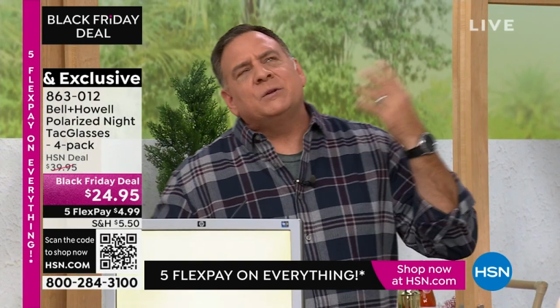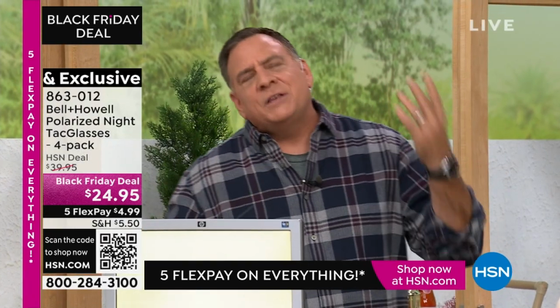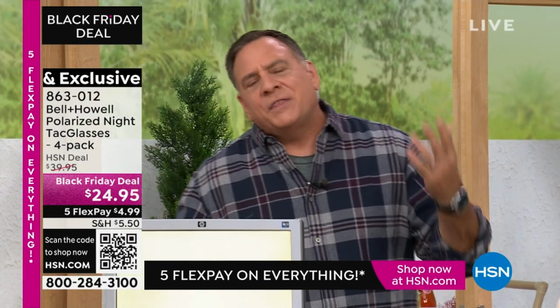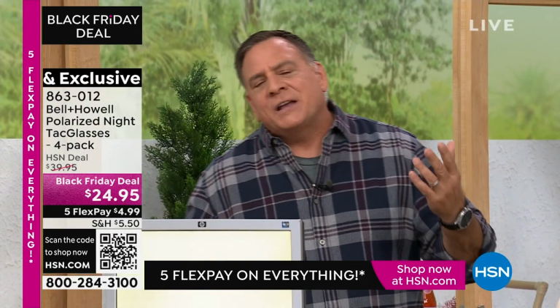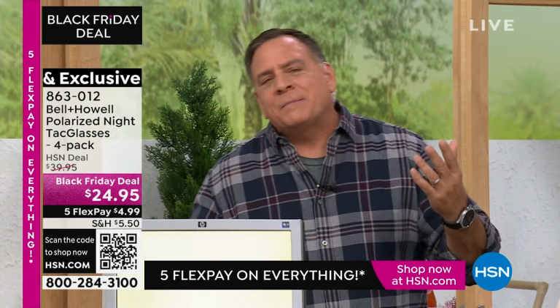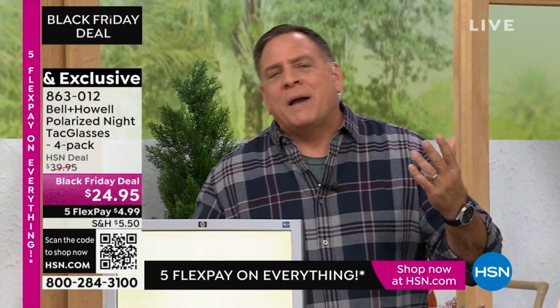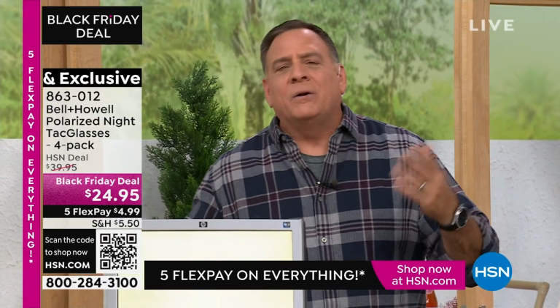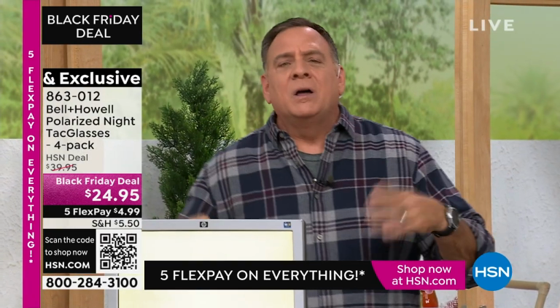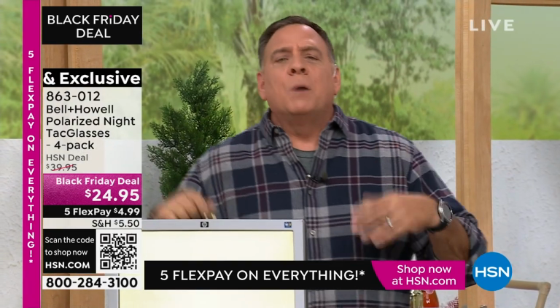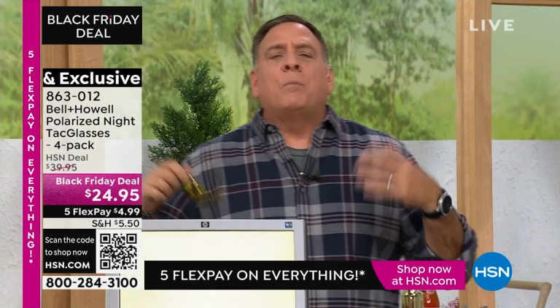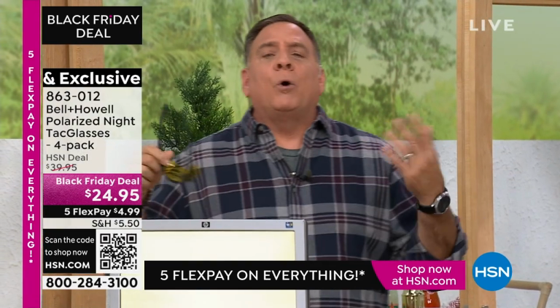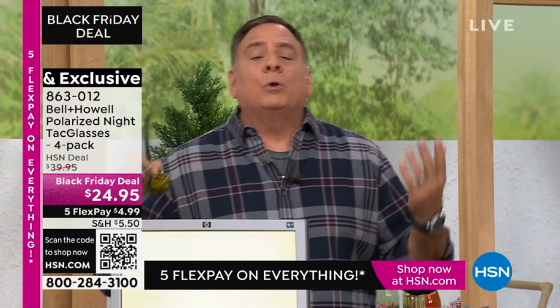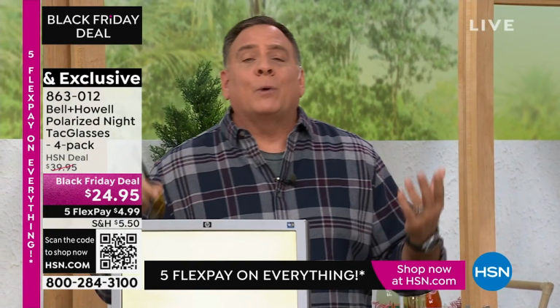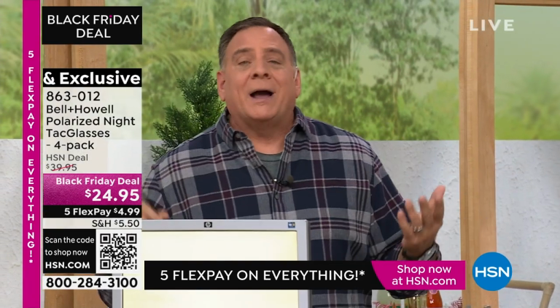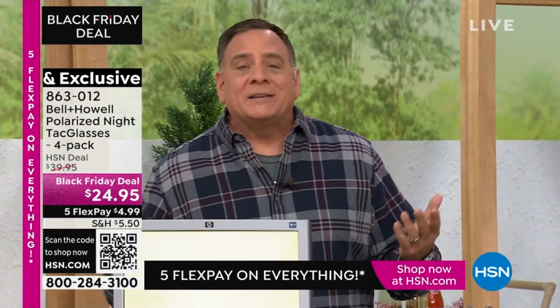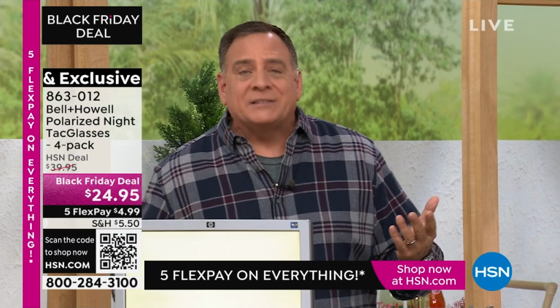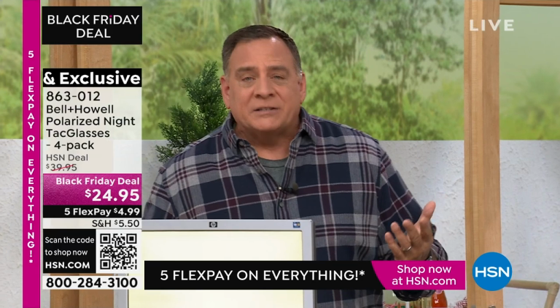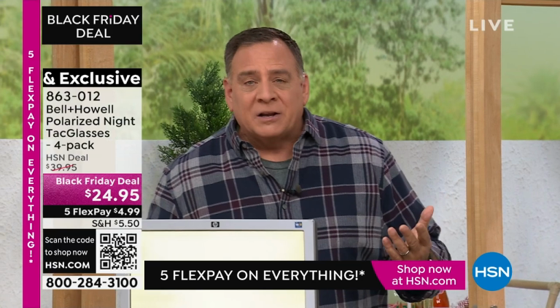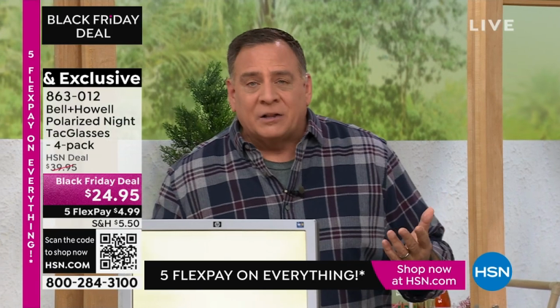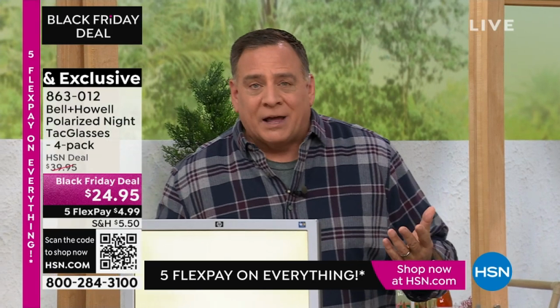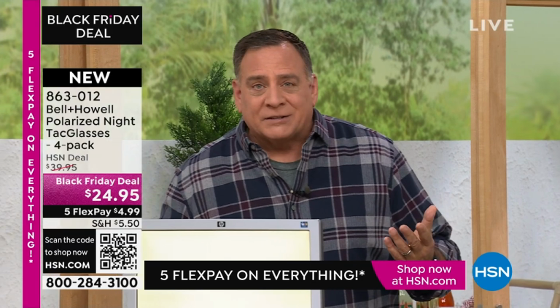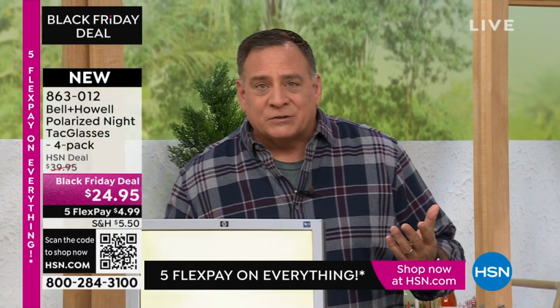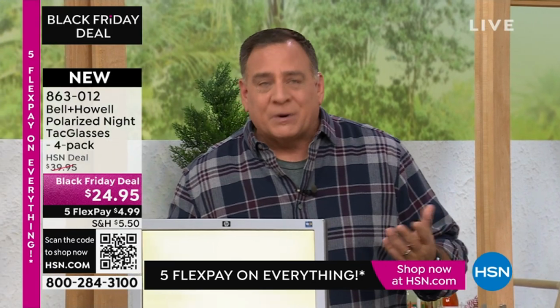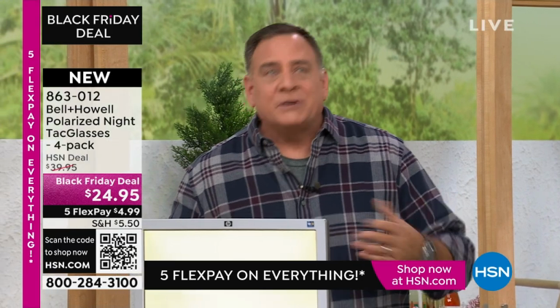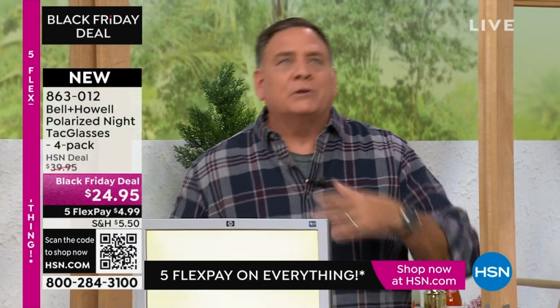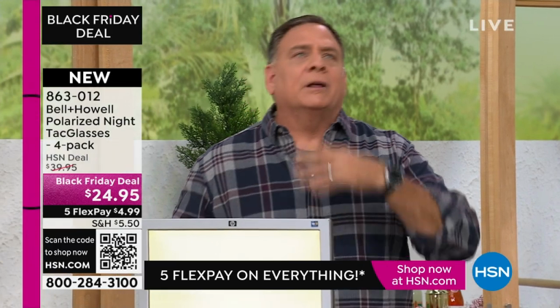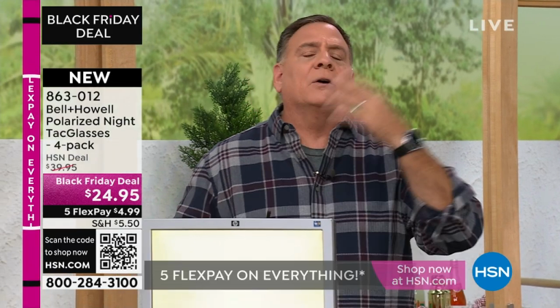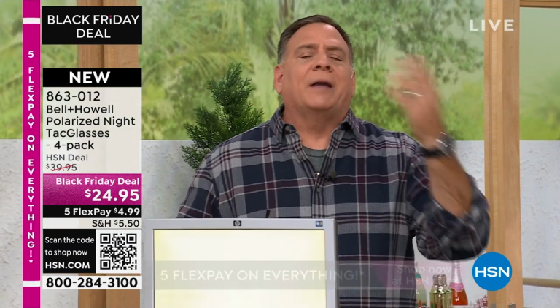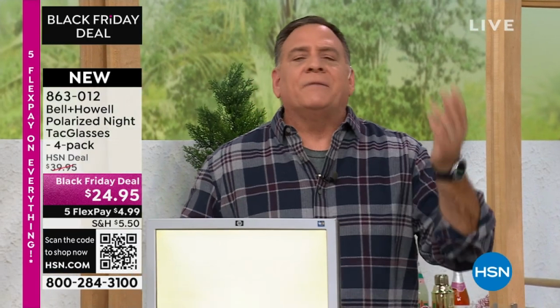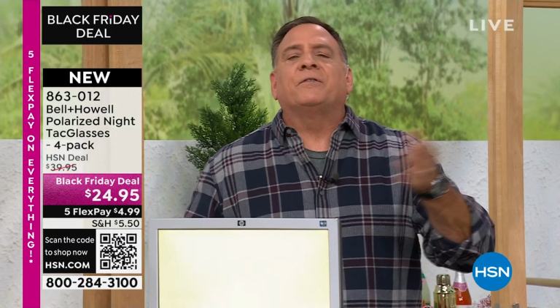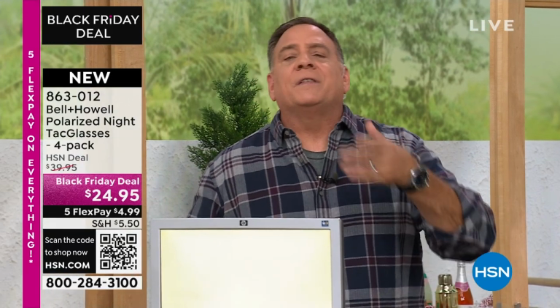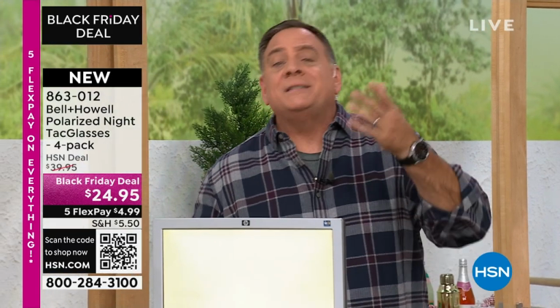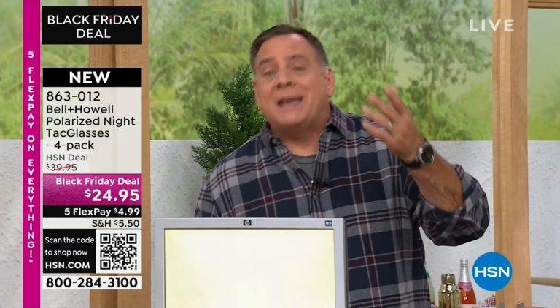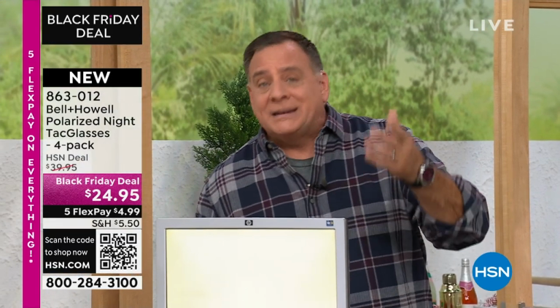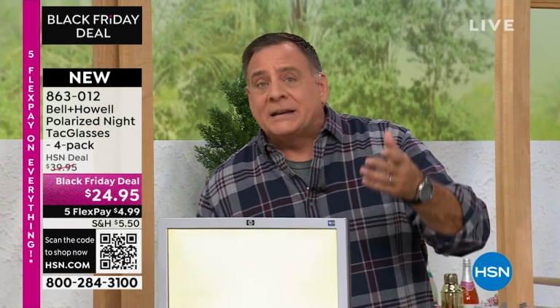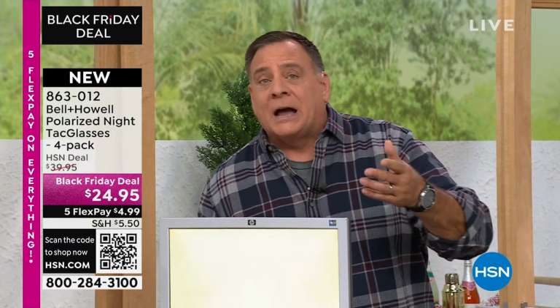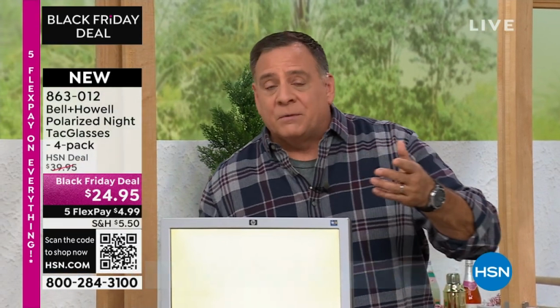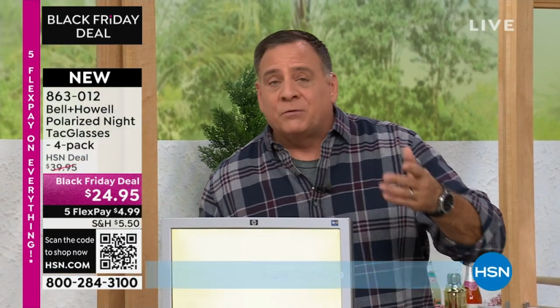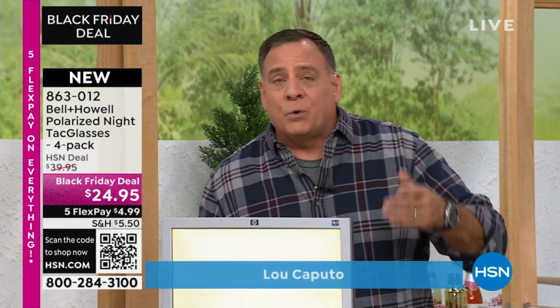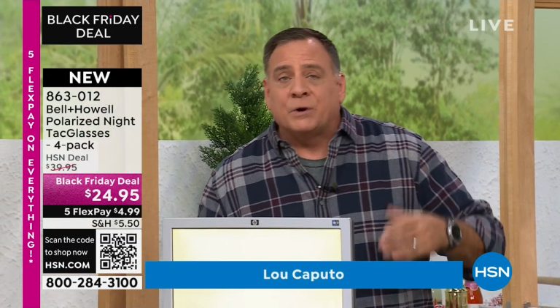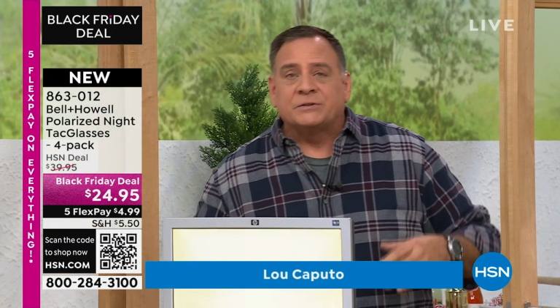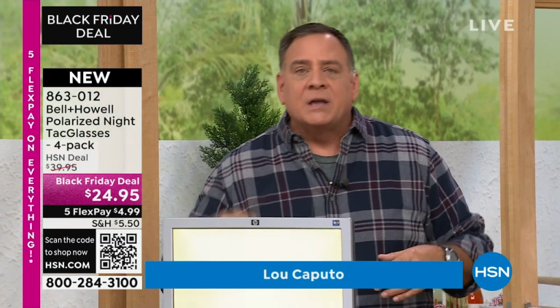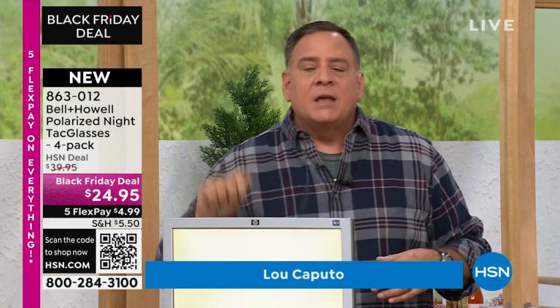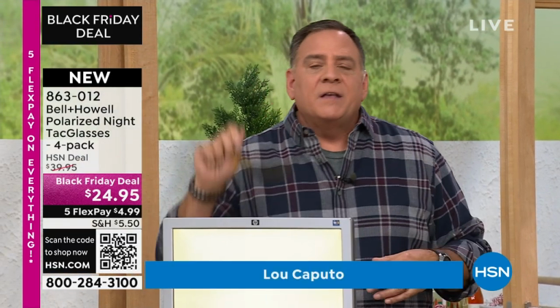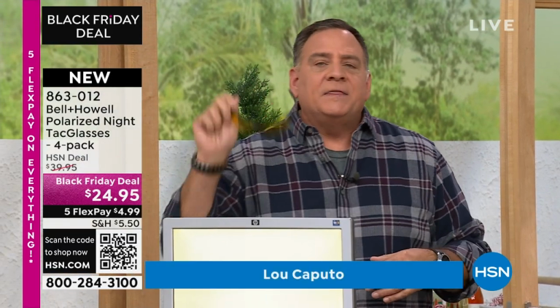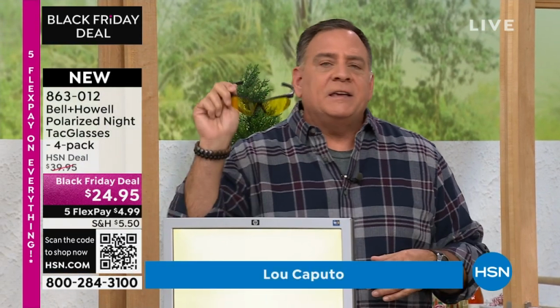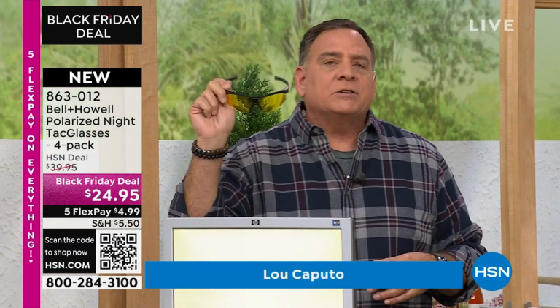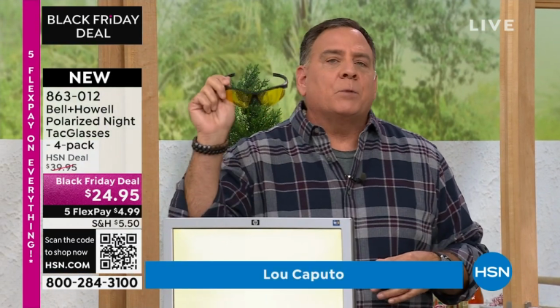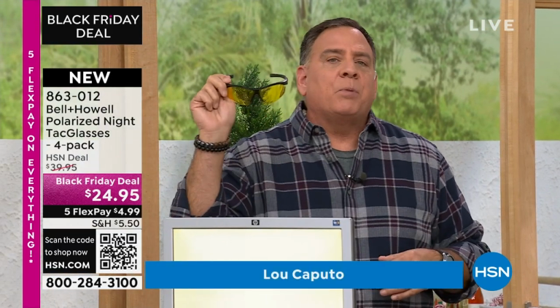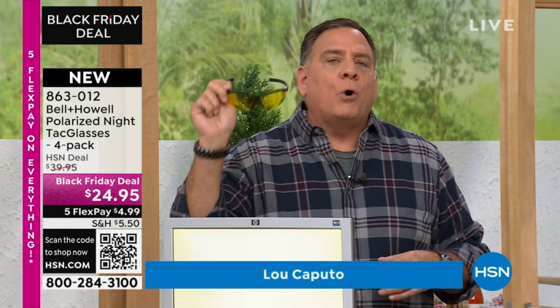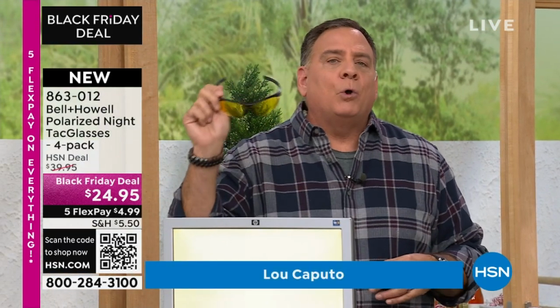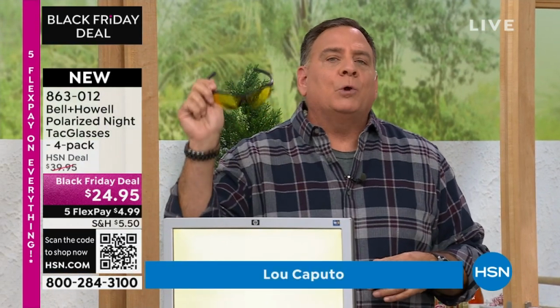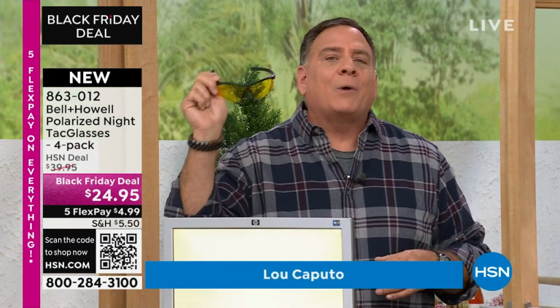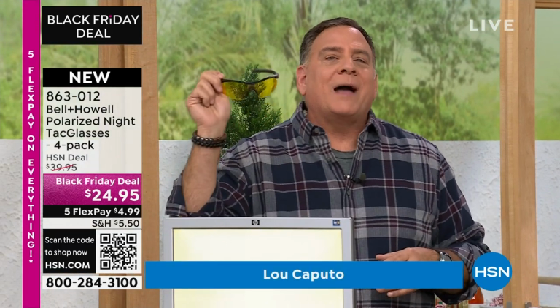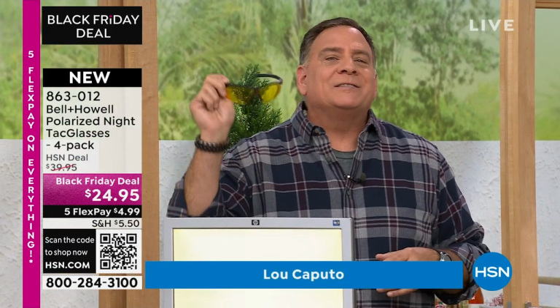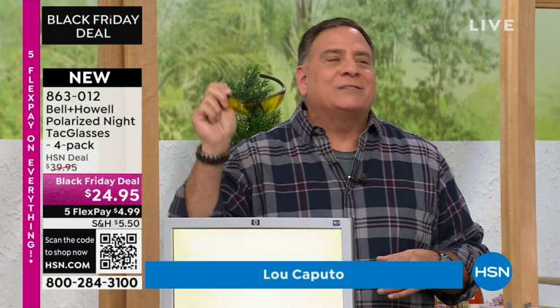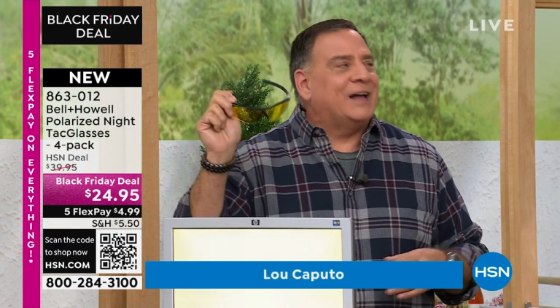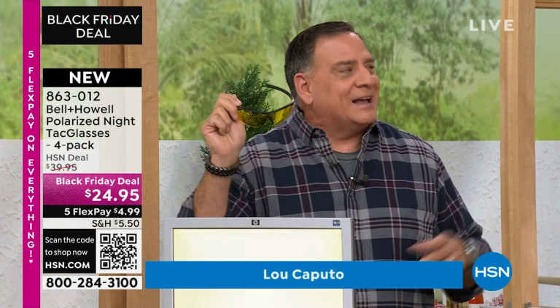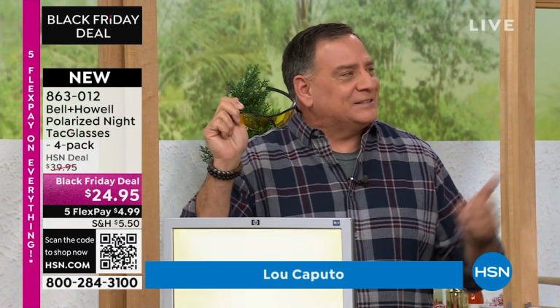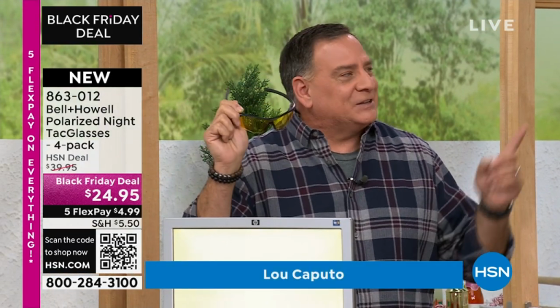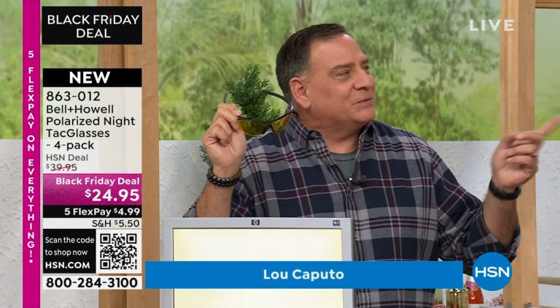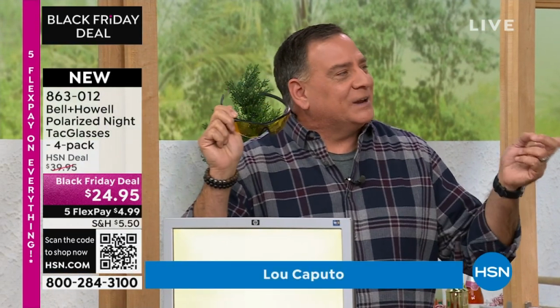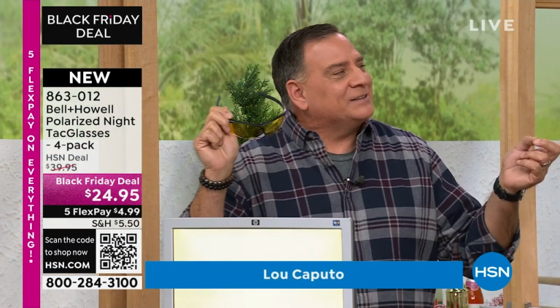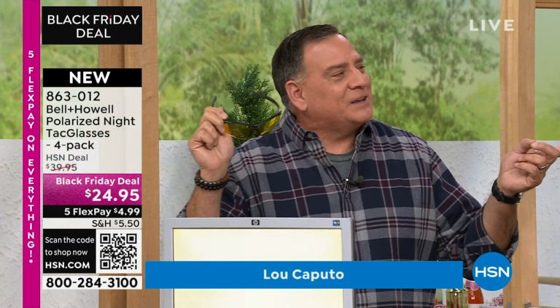When you think about polarized sunglasses, you're like, okay, for the daytime of course. These are polarized glasses for night.